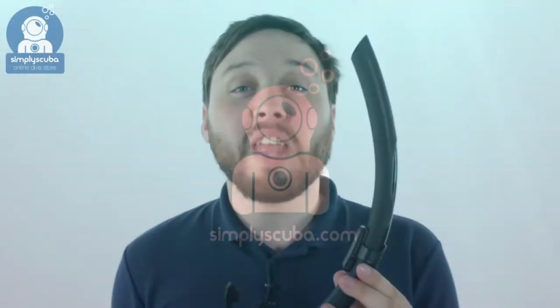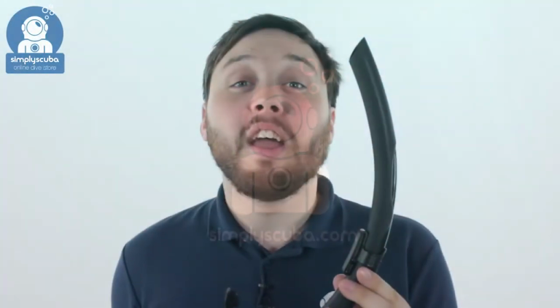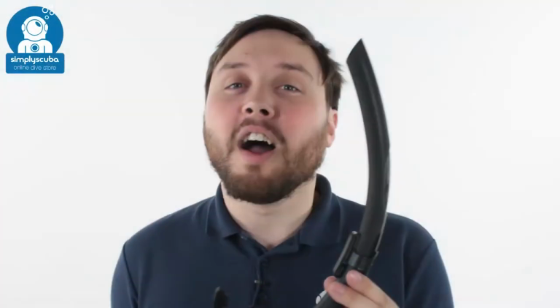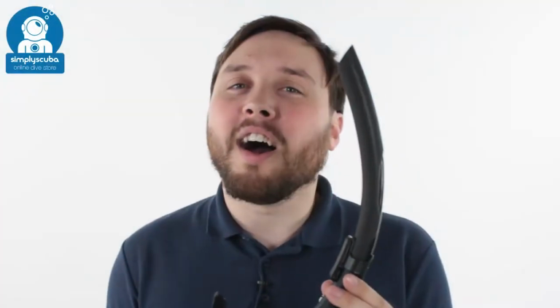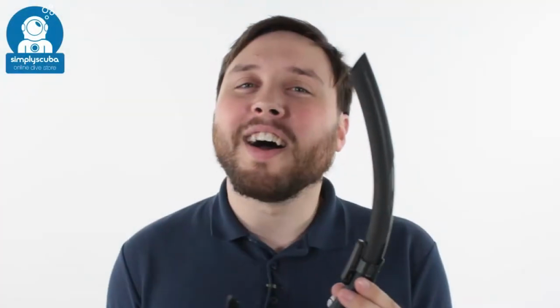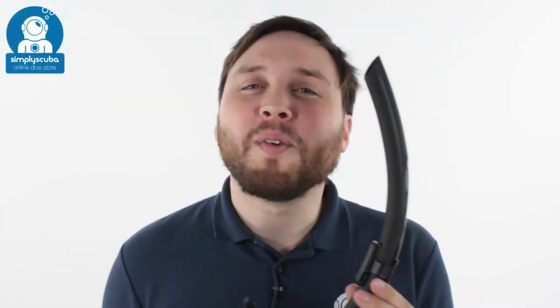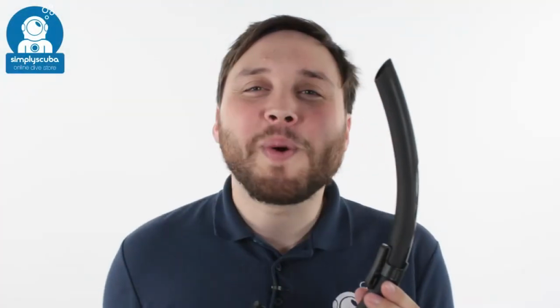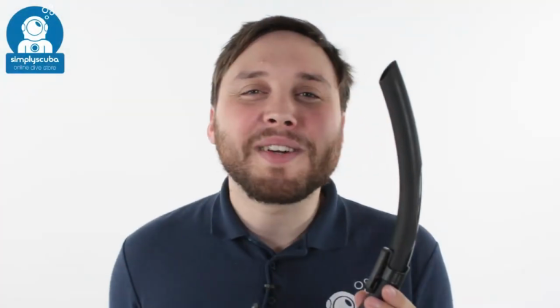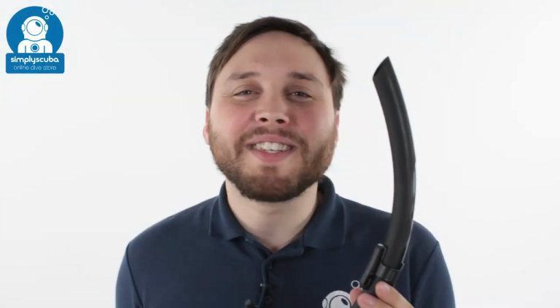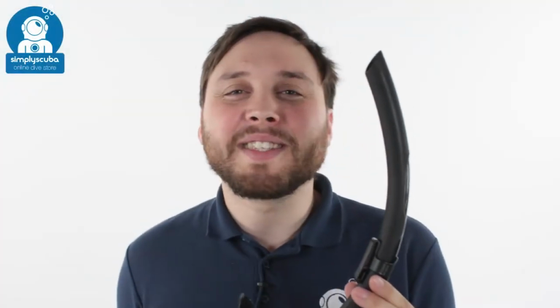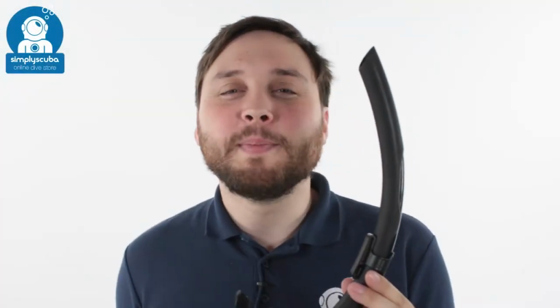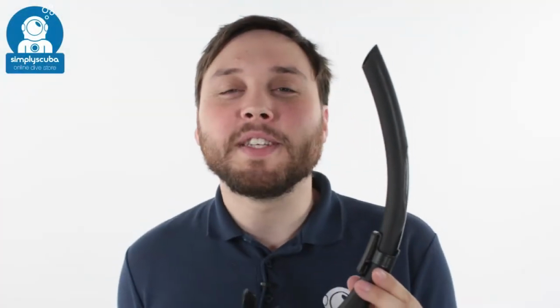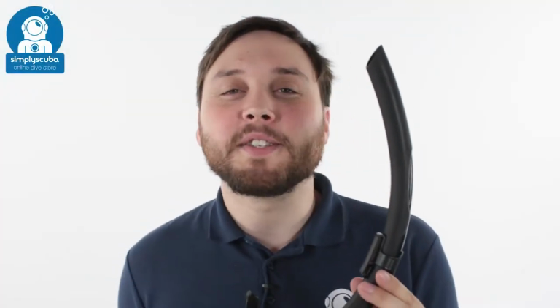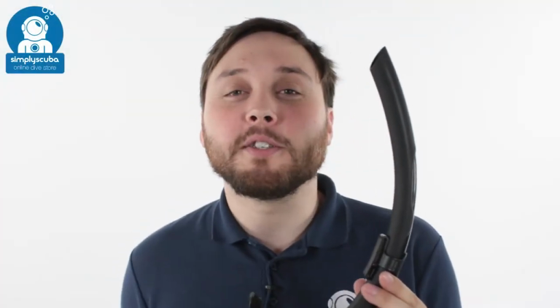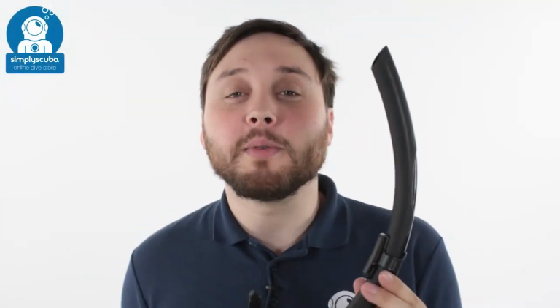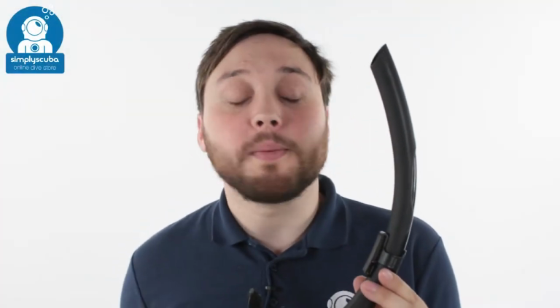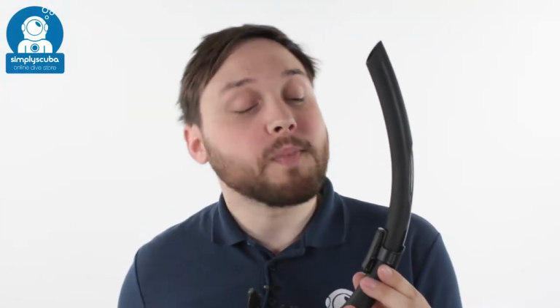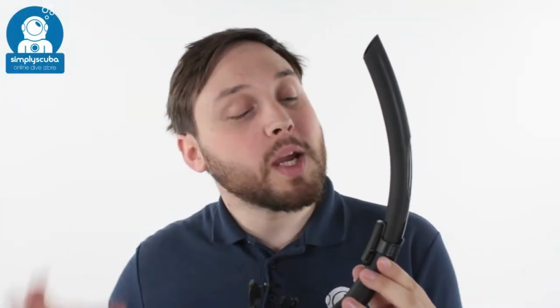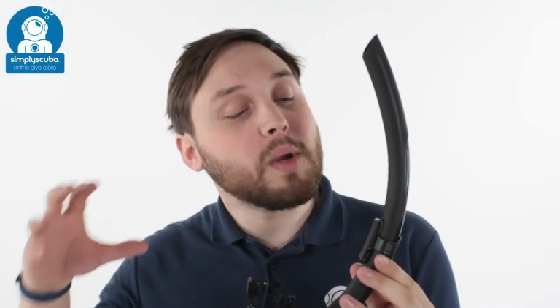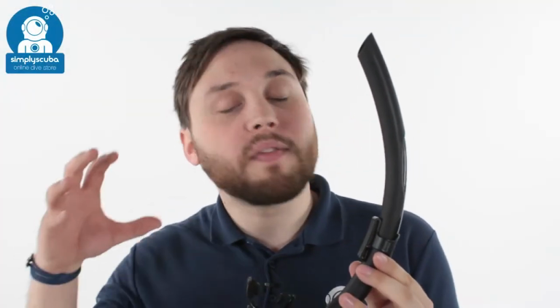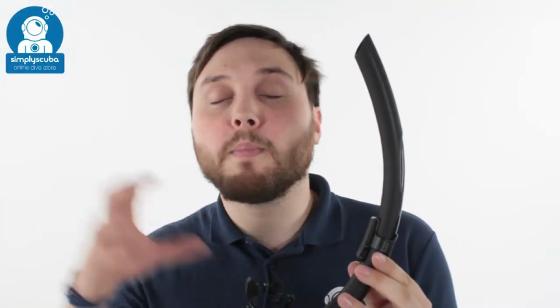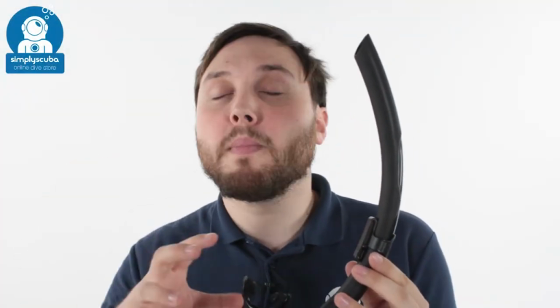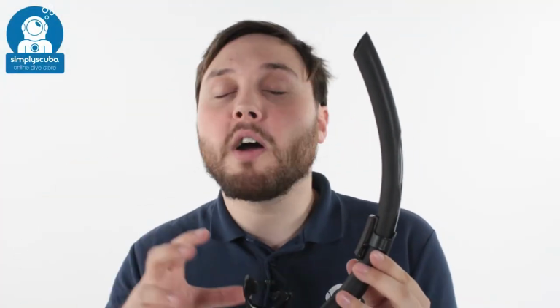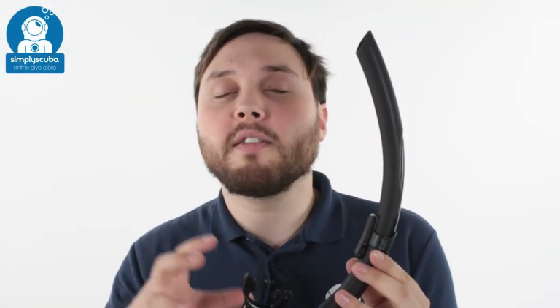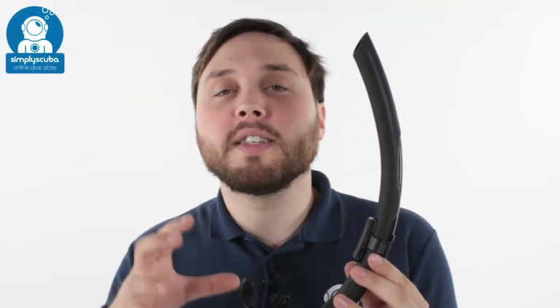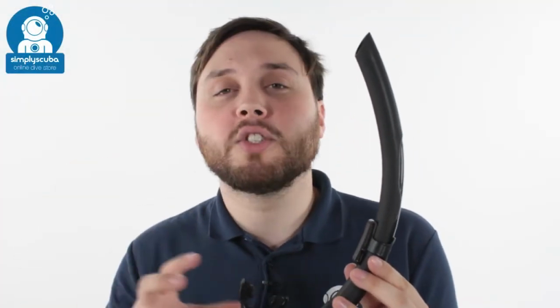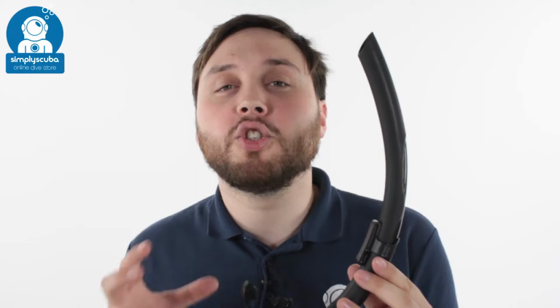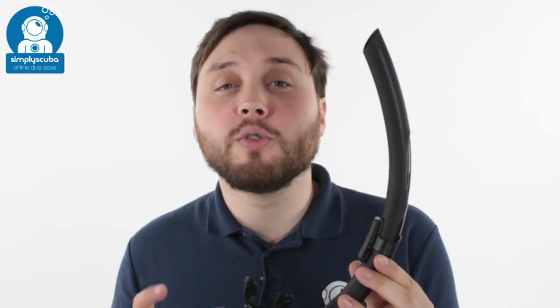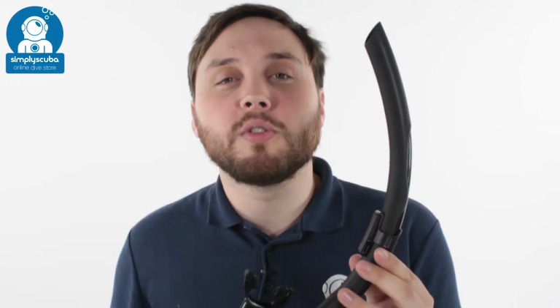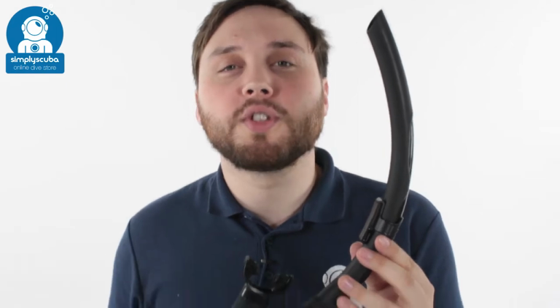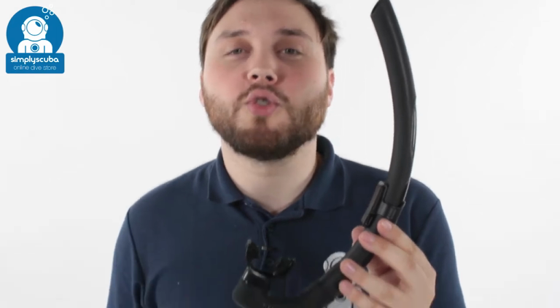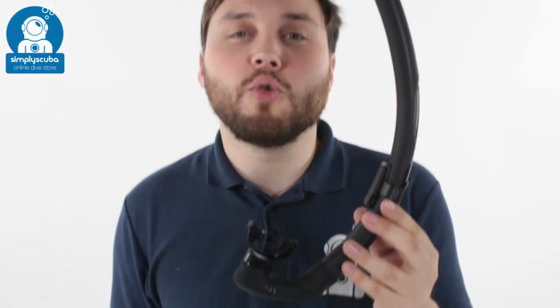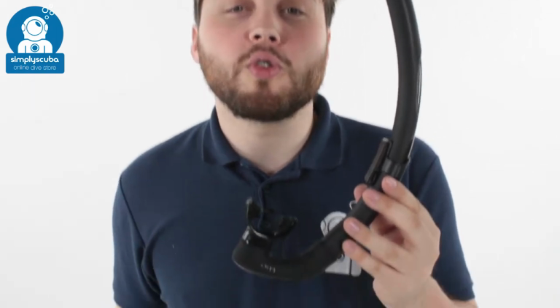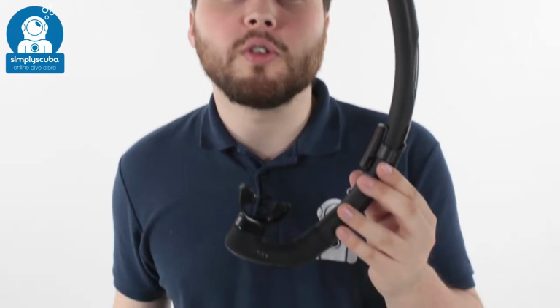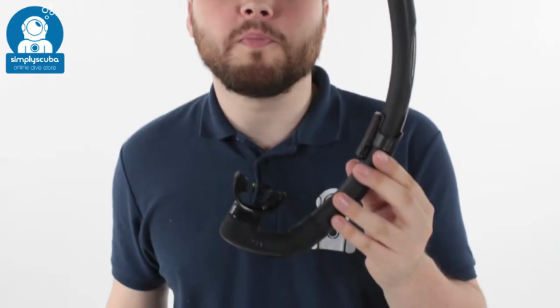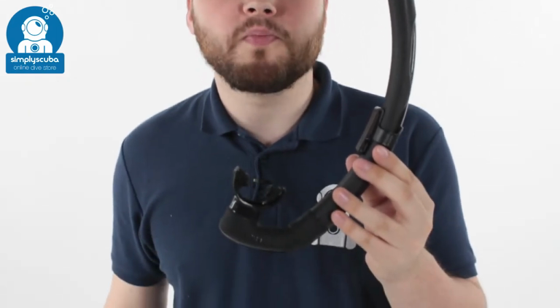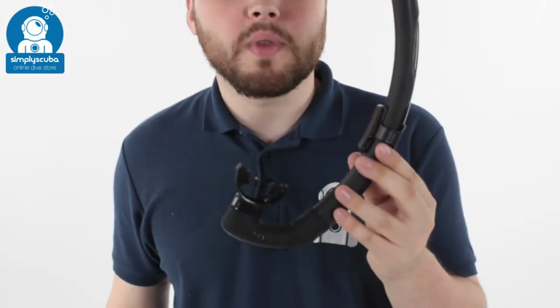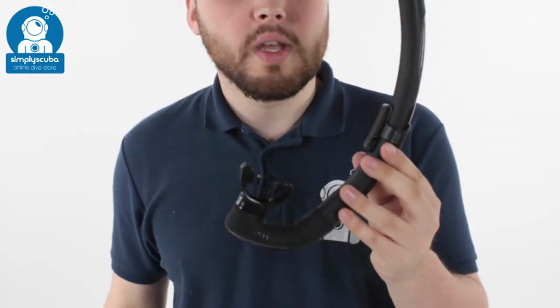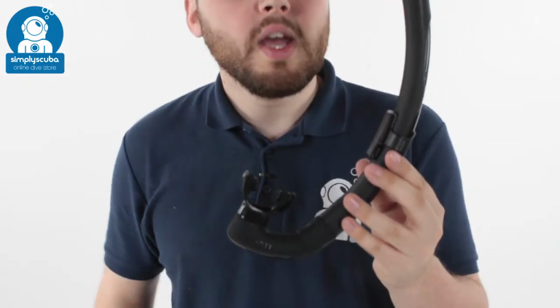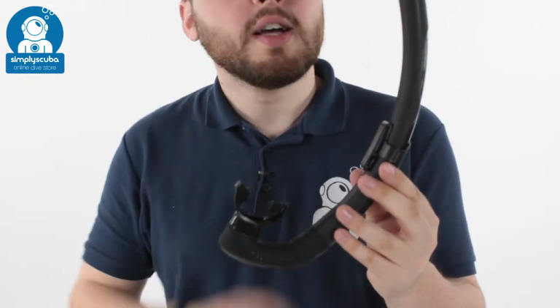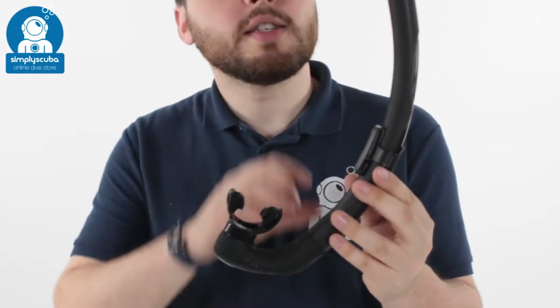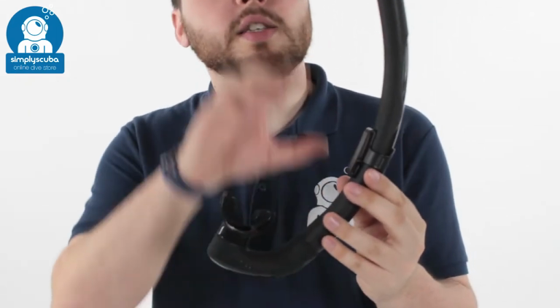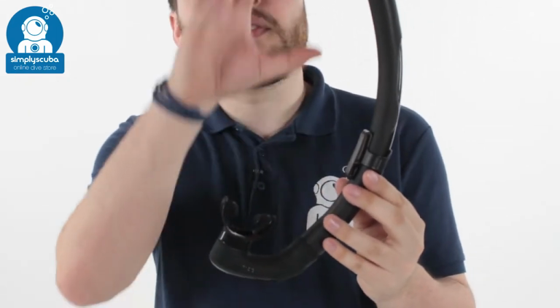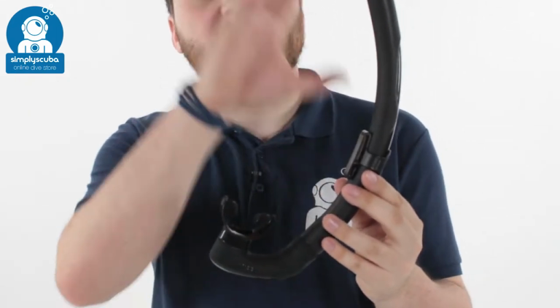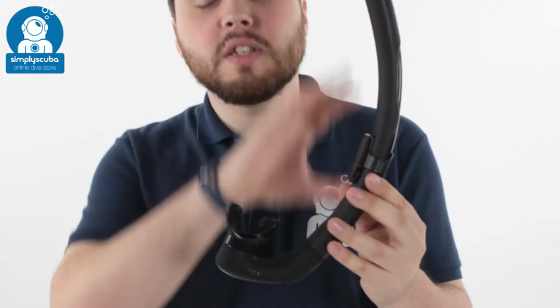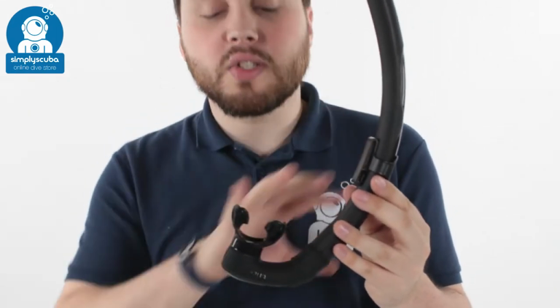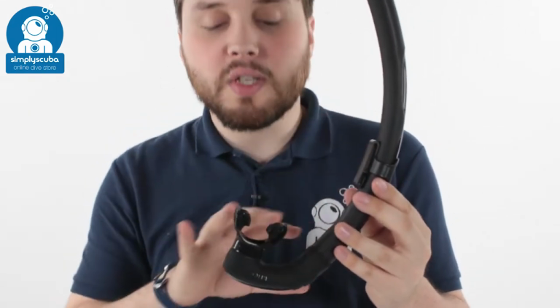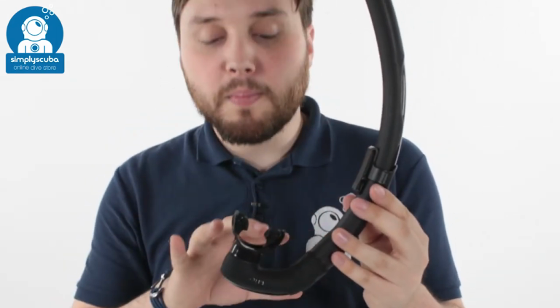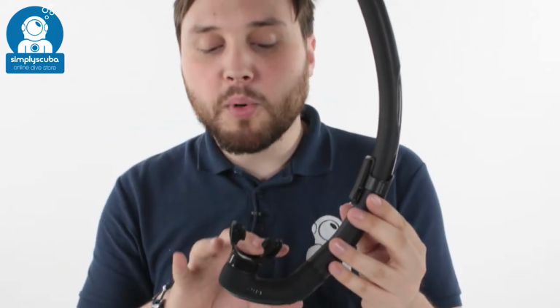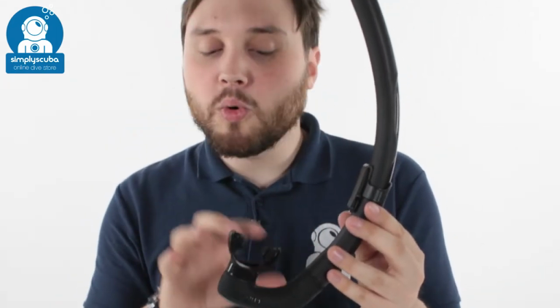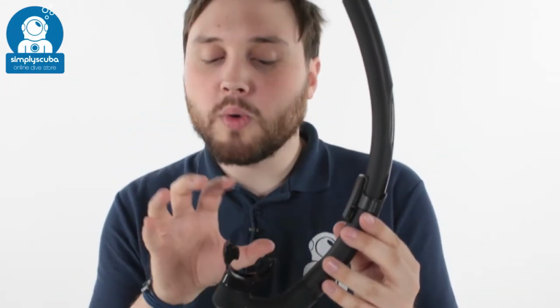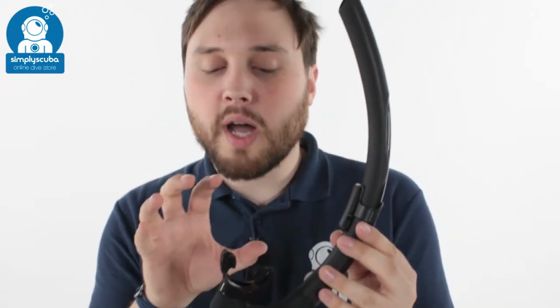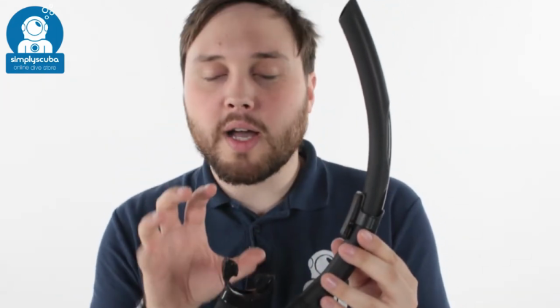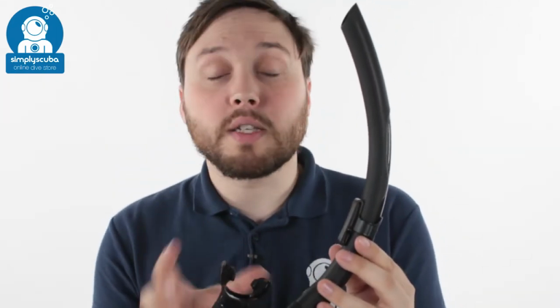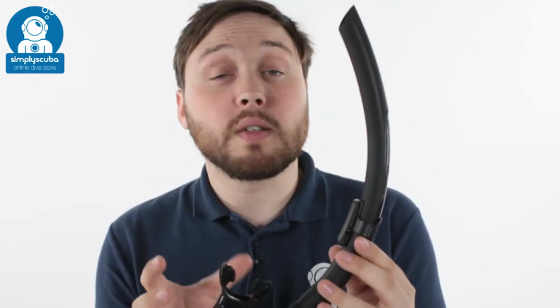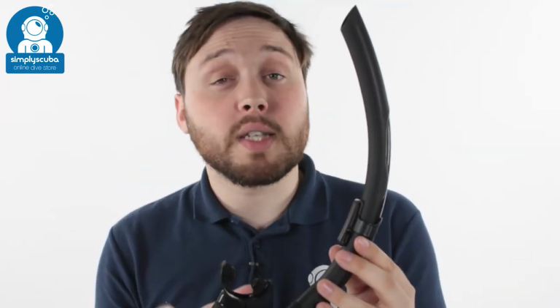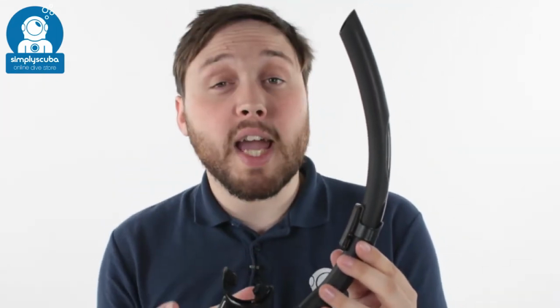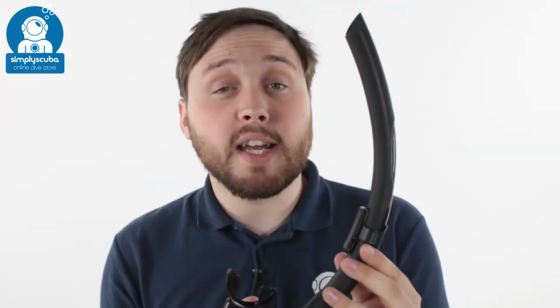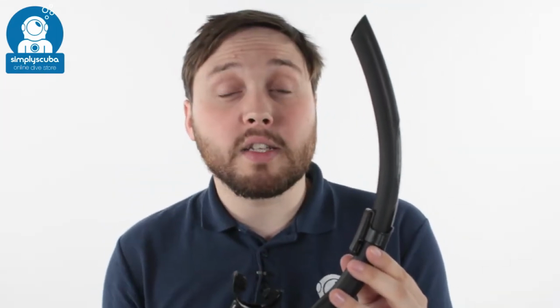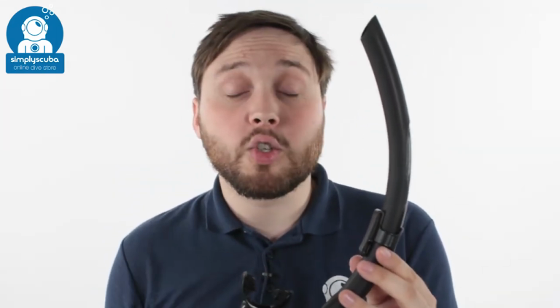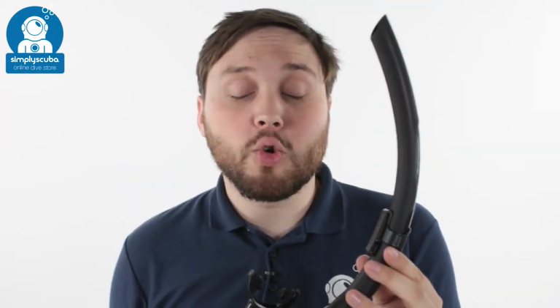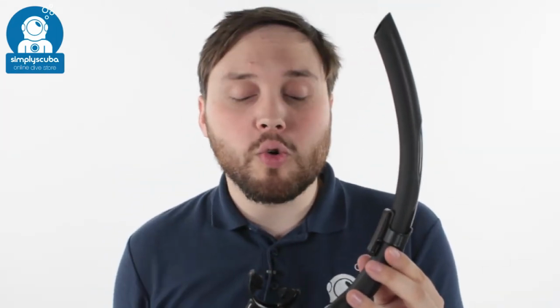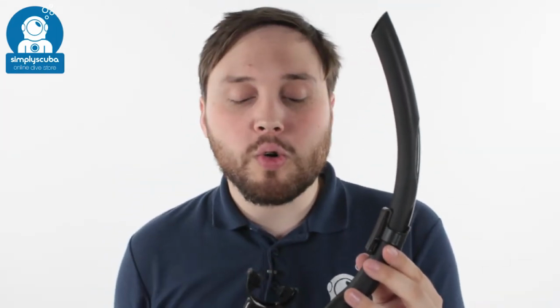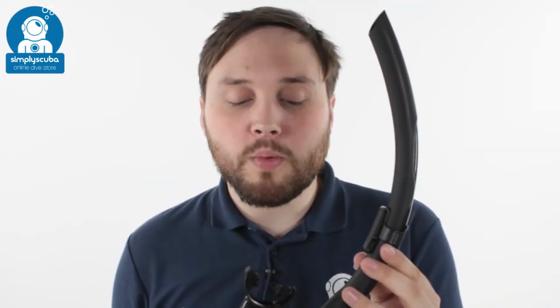Hi, welcome to Simply Scuba. Here we have the Mahrez Dual Snorkel. This is a very simple, standard snorkel.